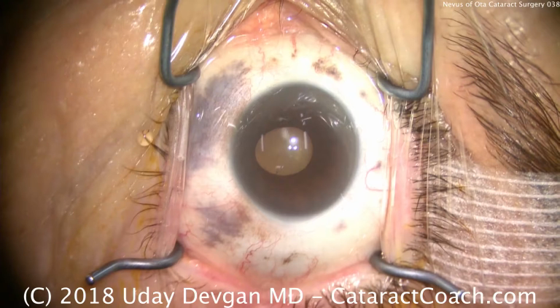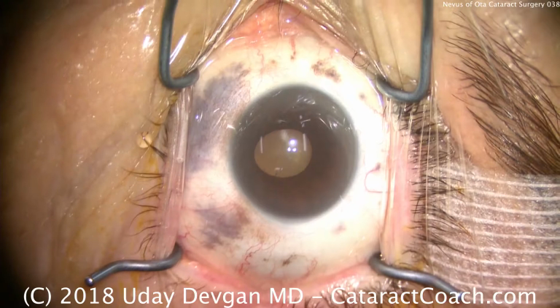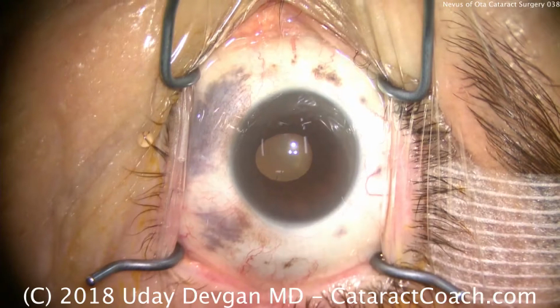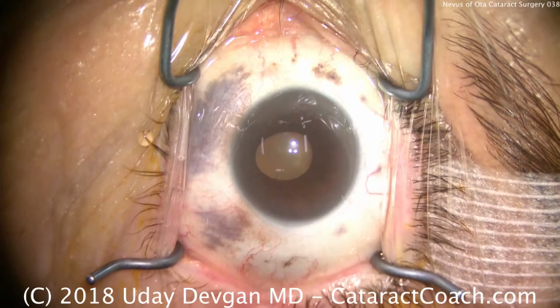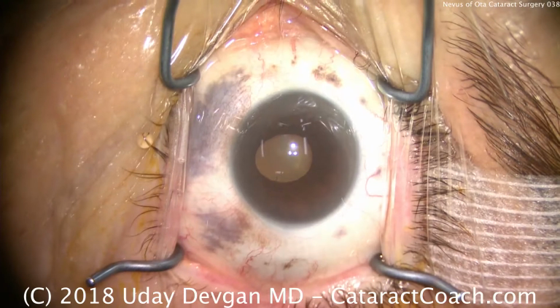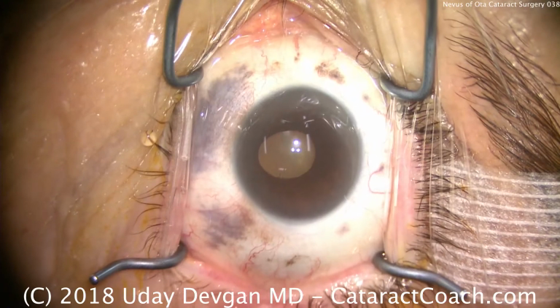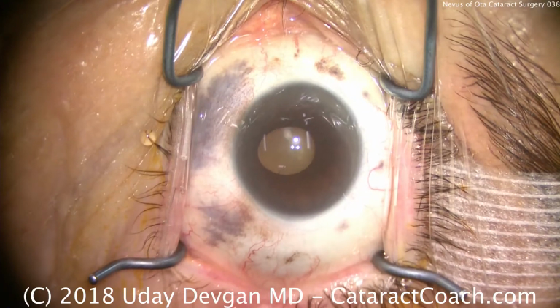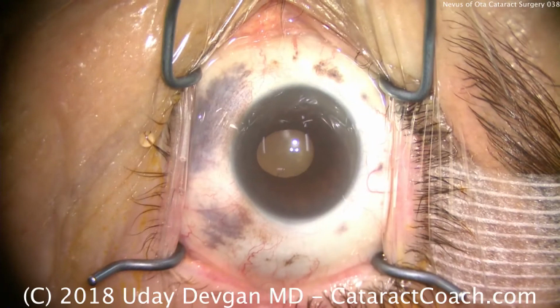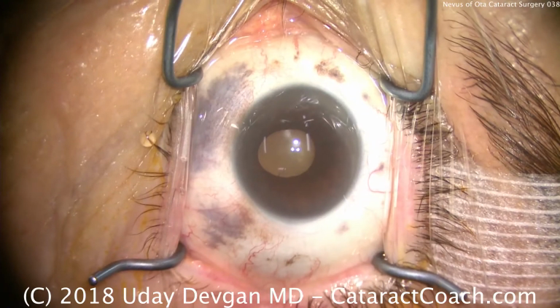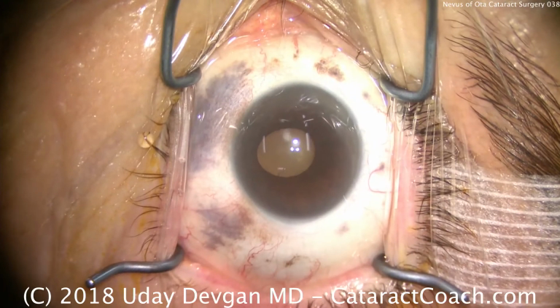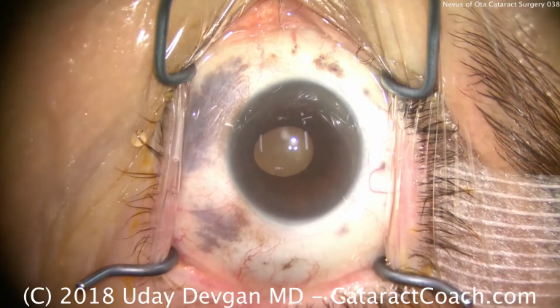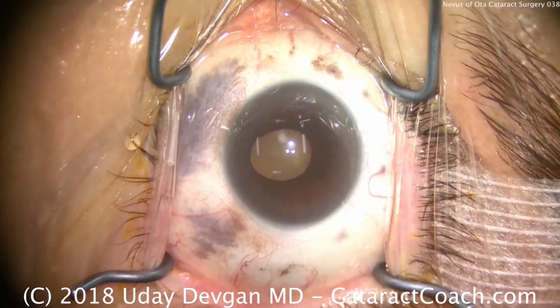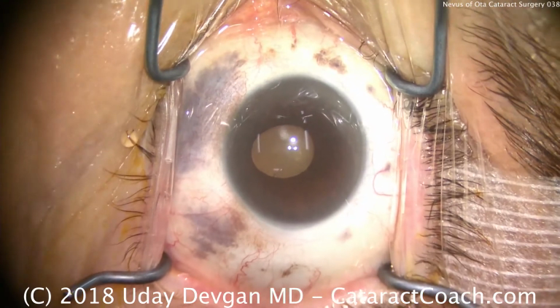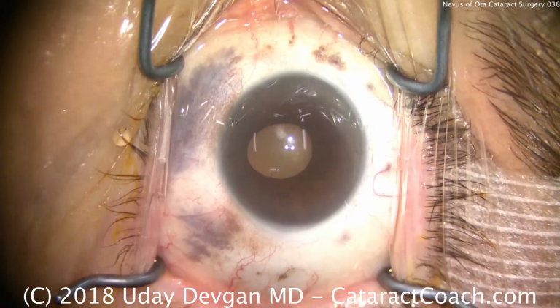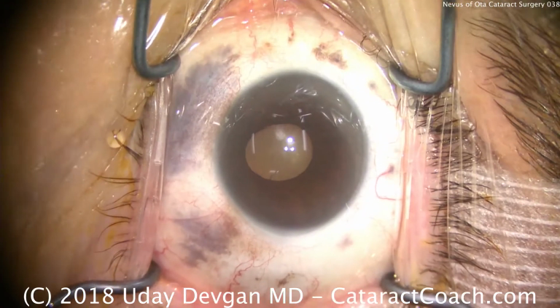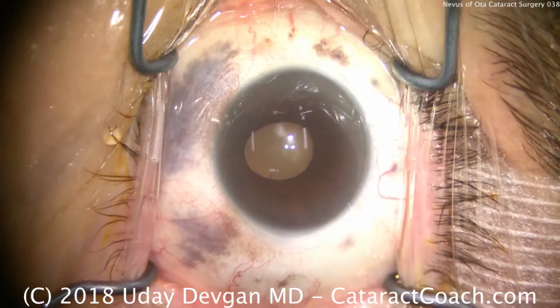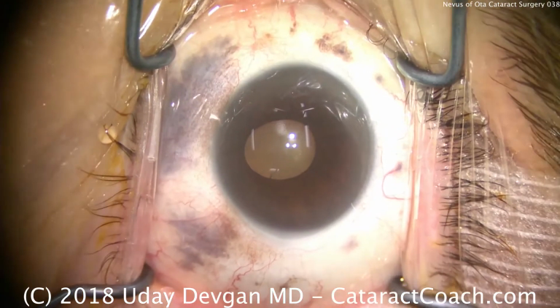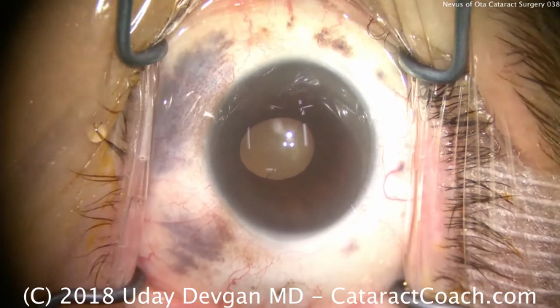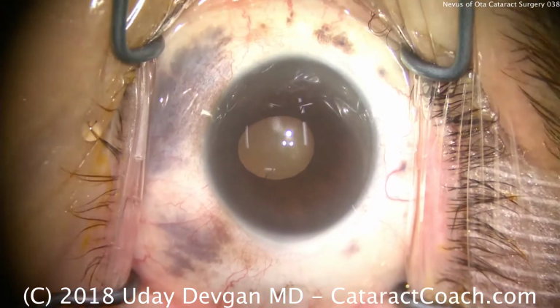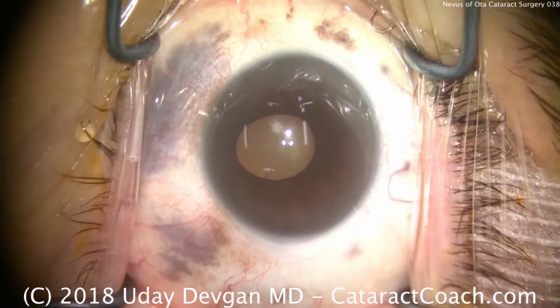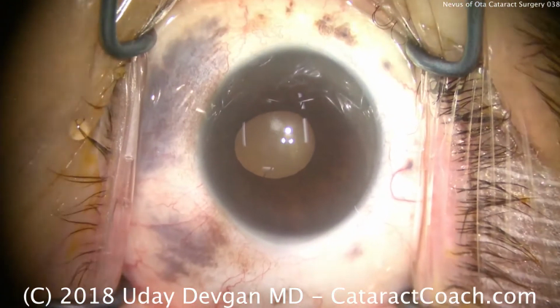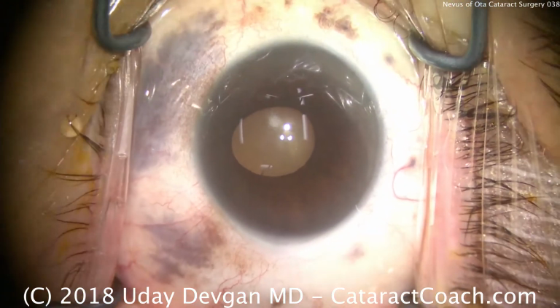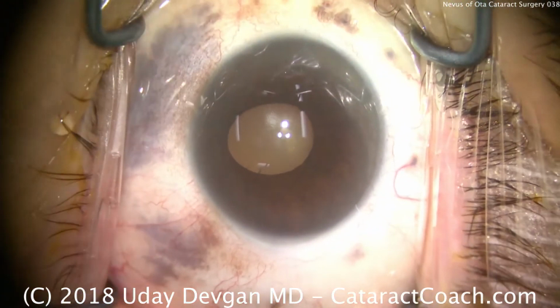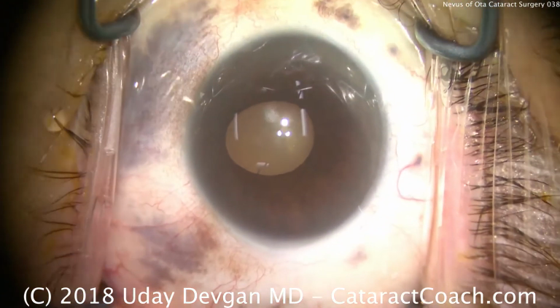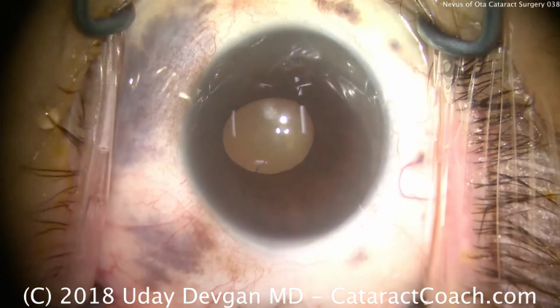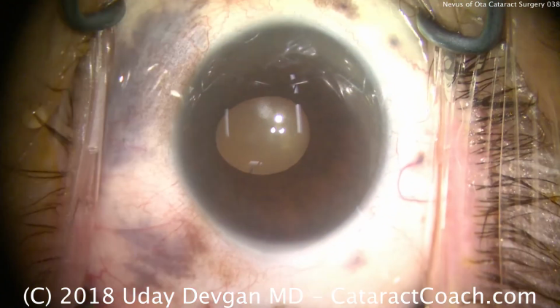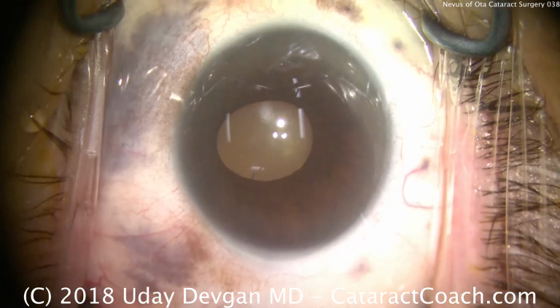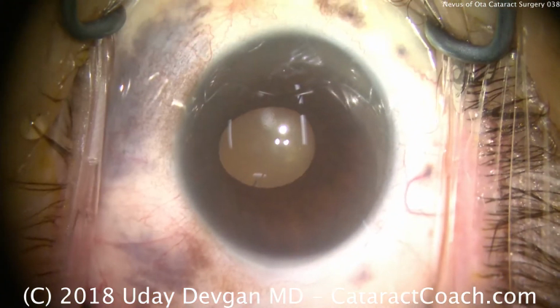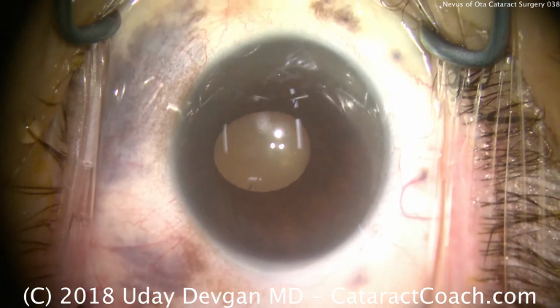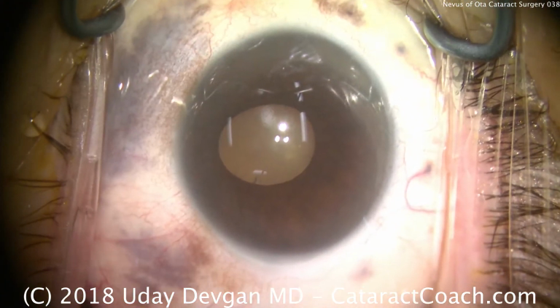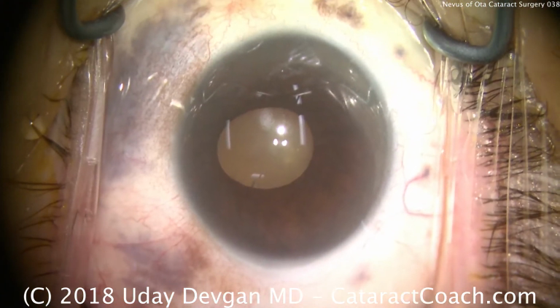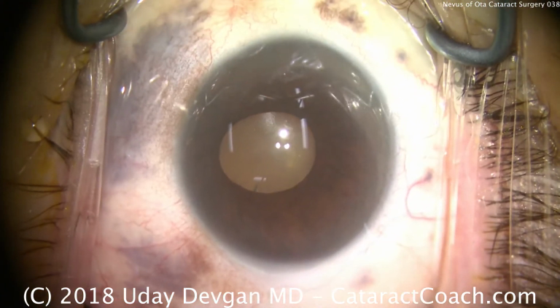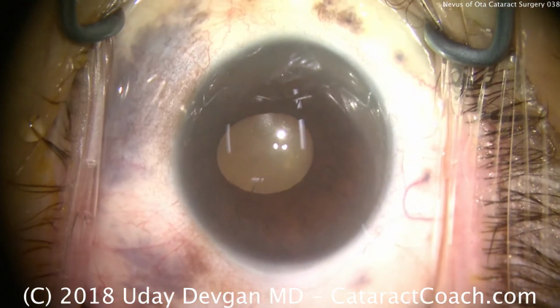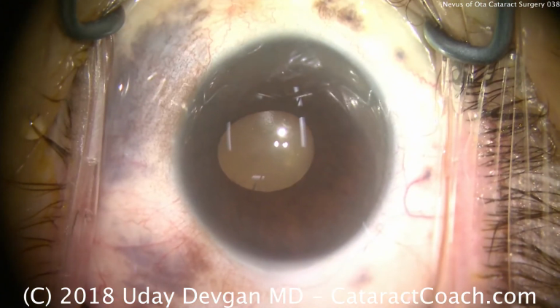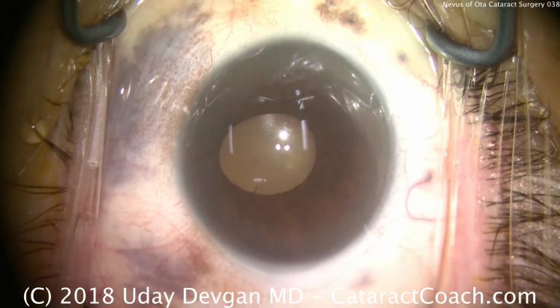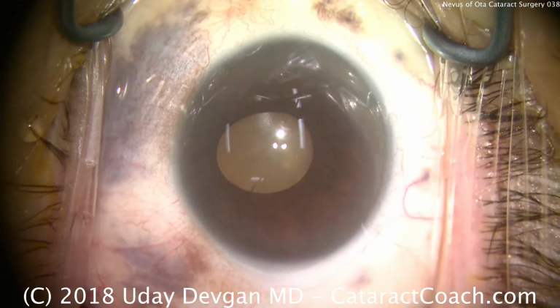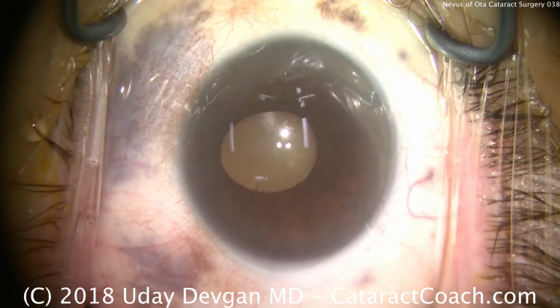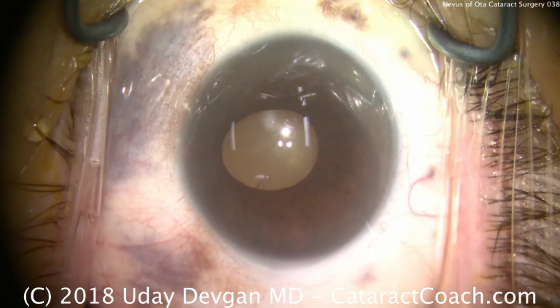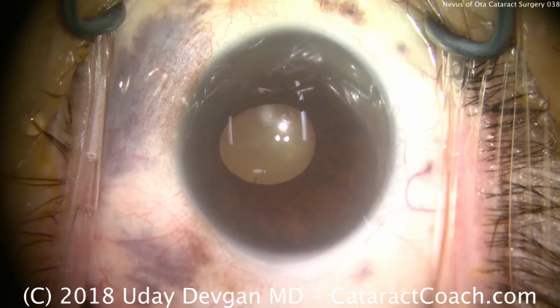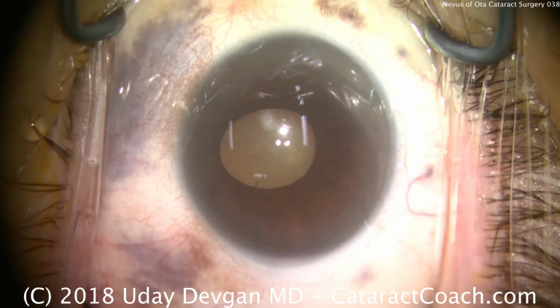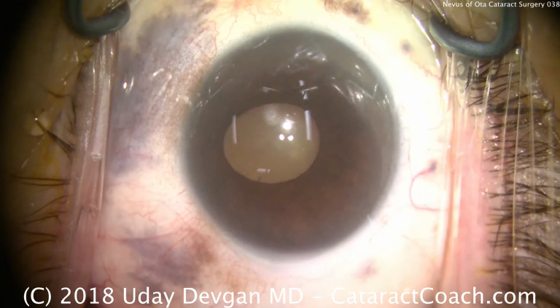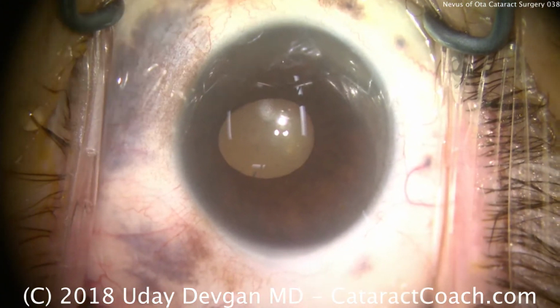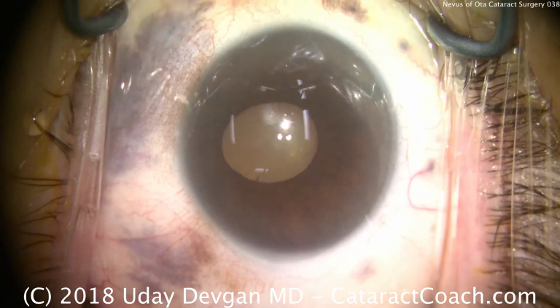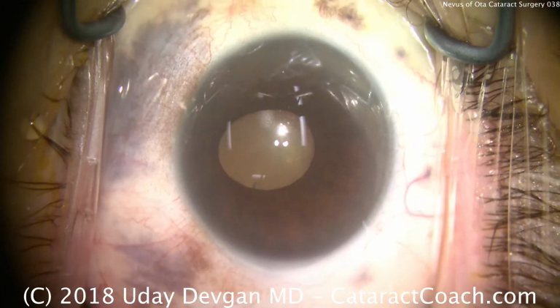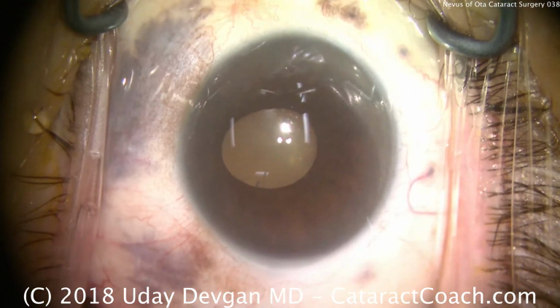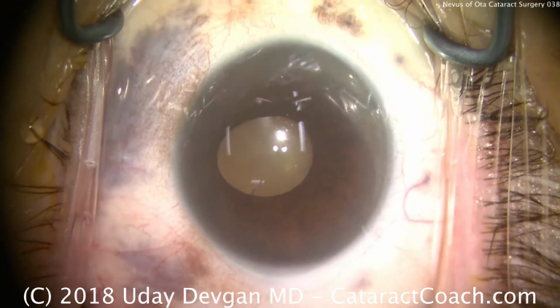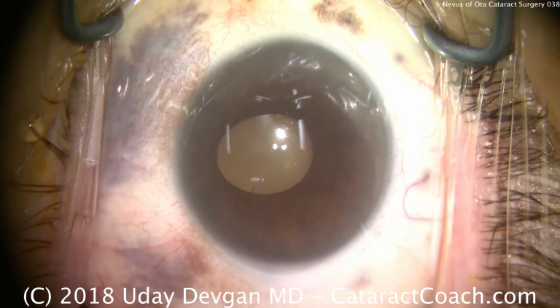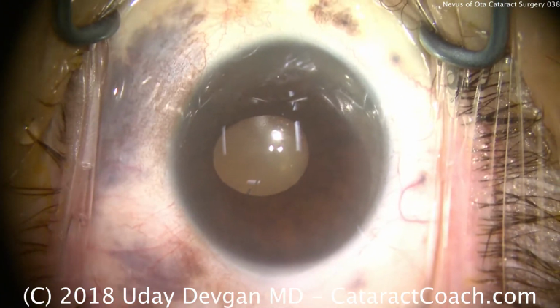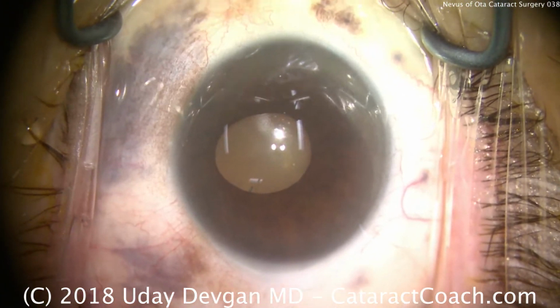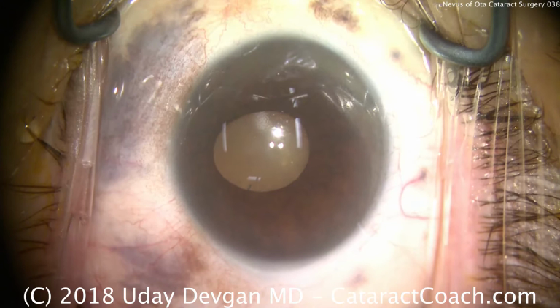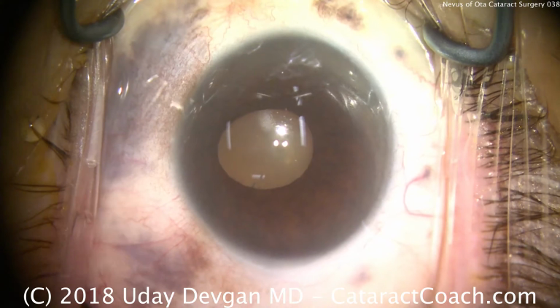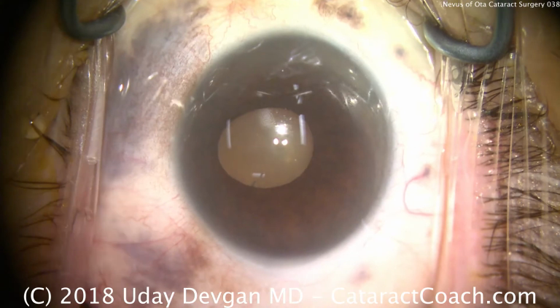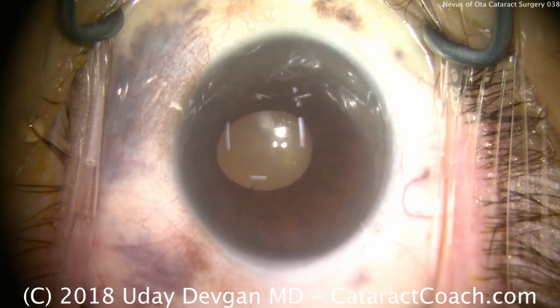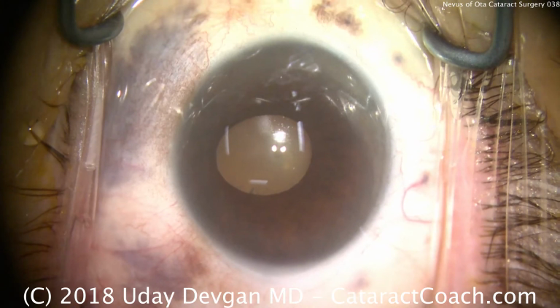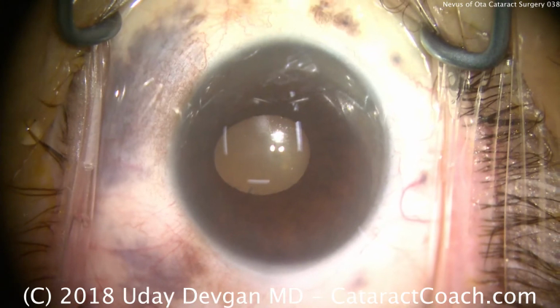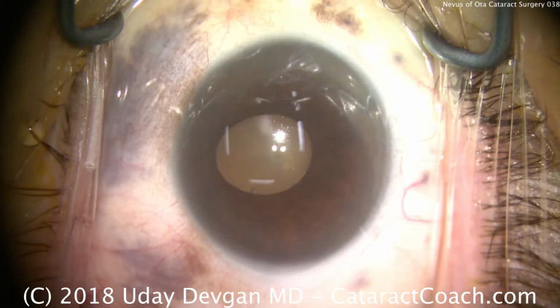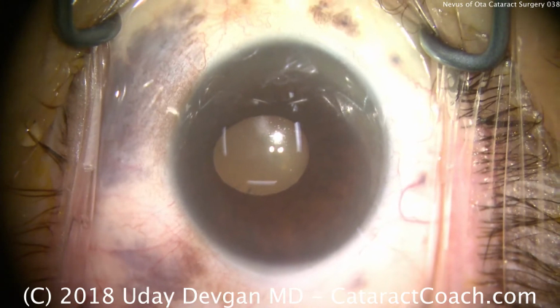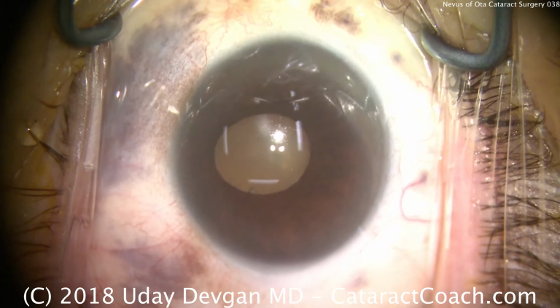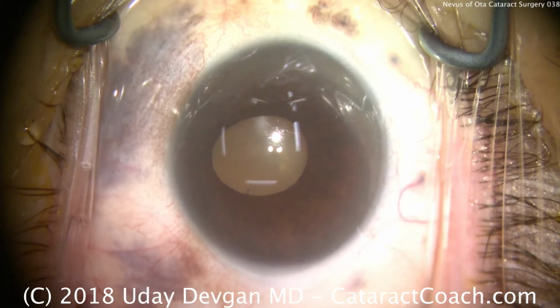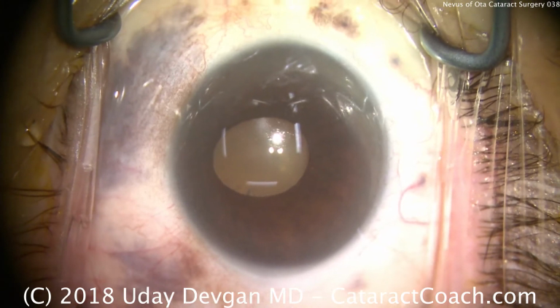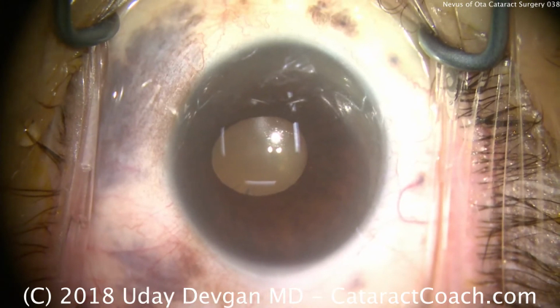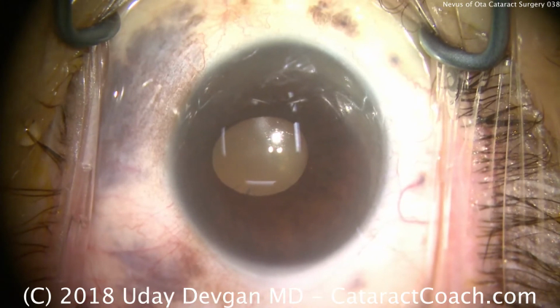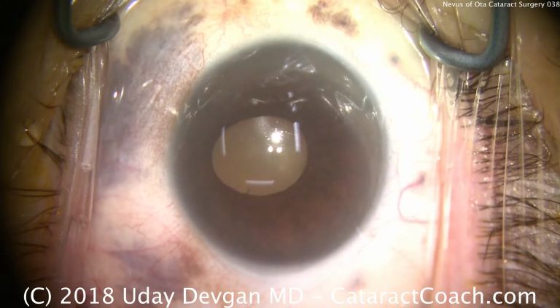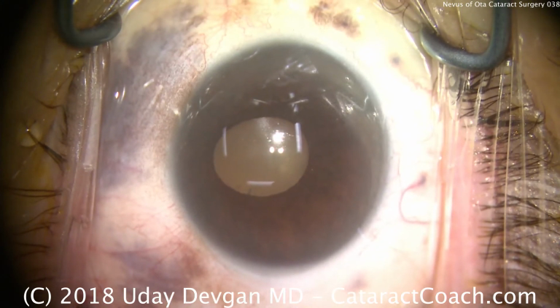This patient has the nevus of Ota — skin pigmentation changes, as well as hyperpigmented lesions on the sclera.